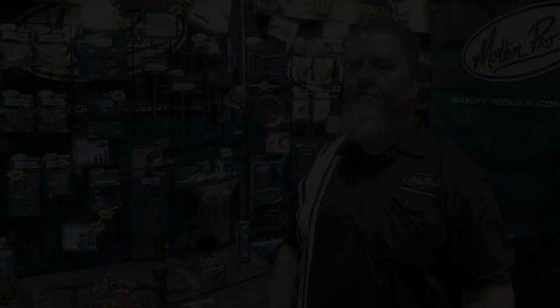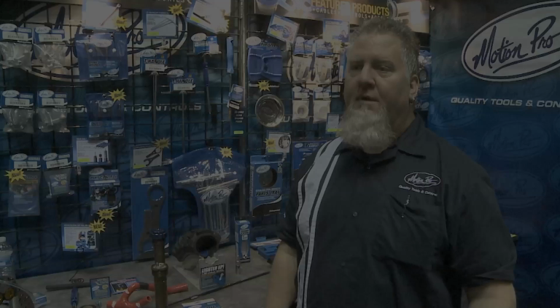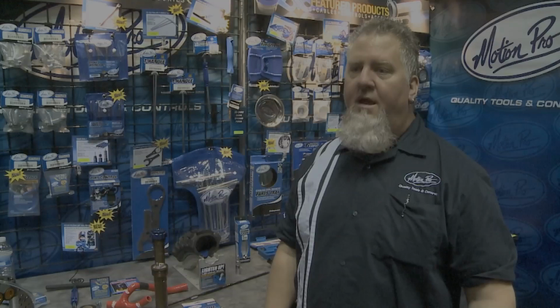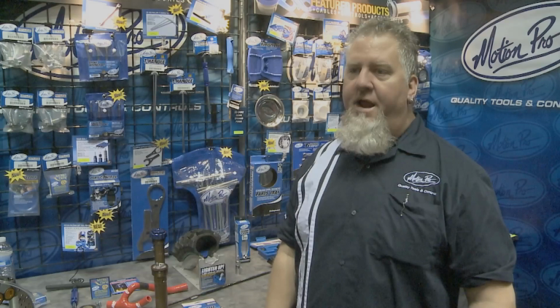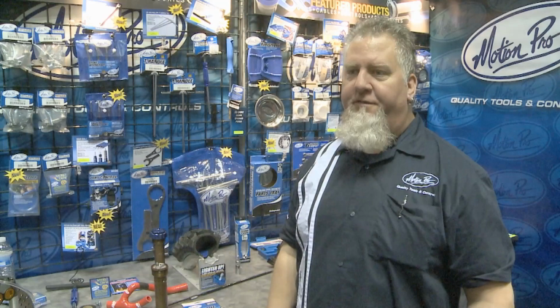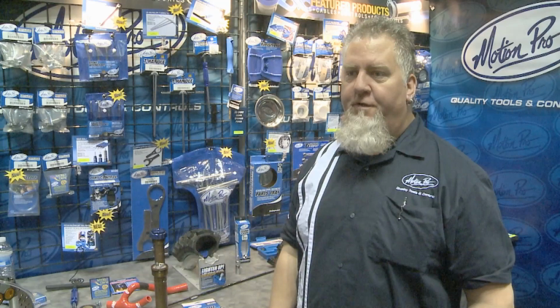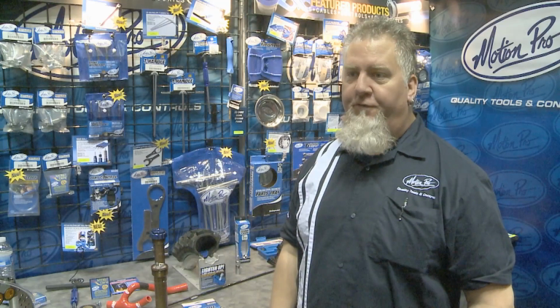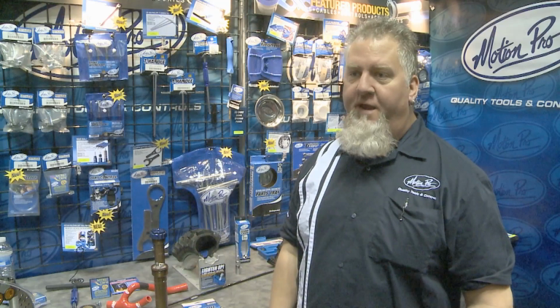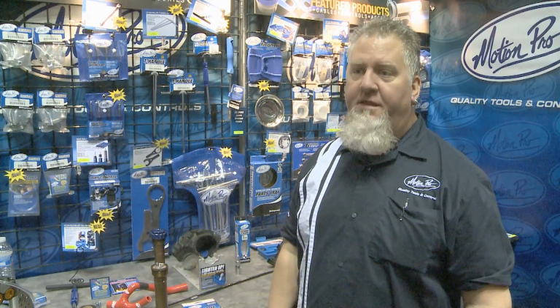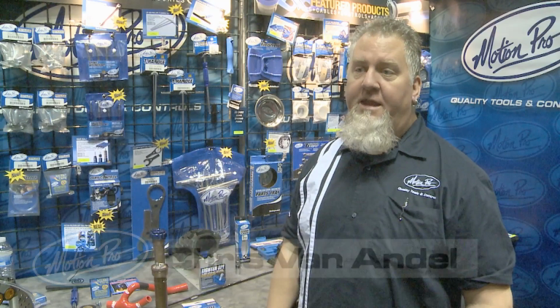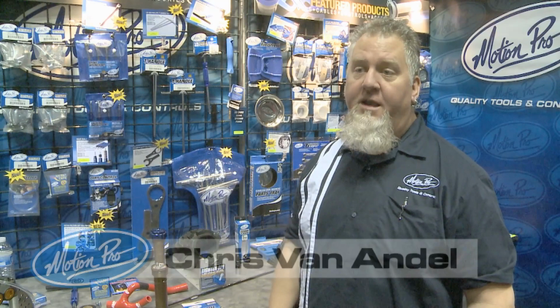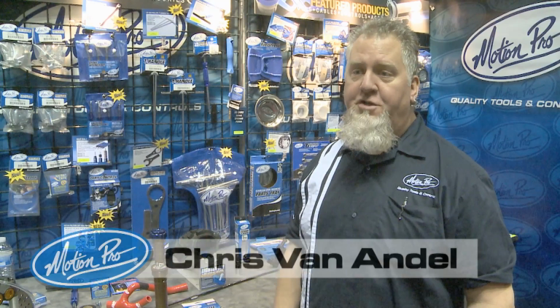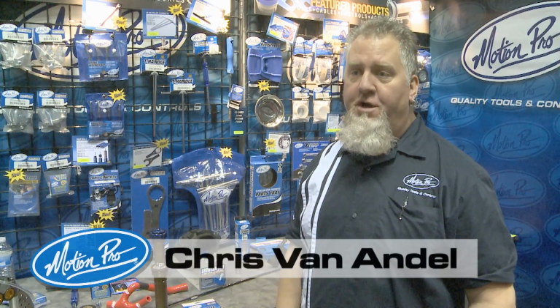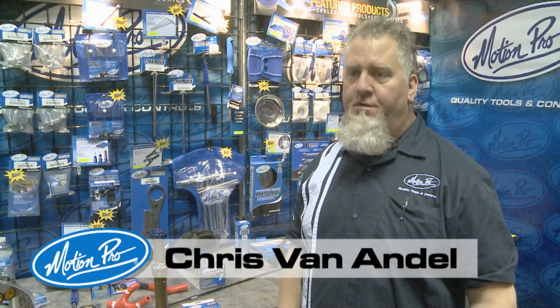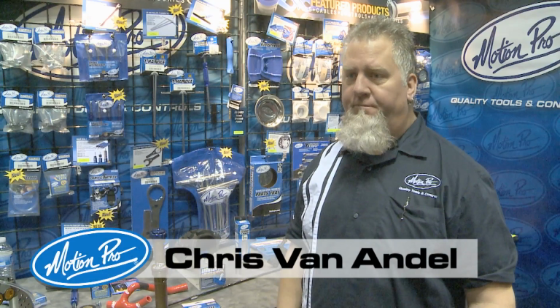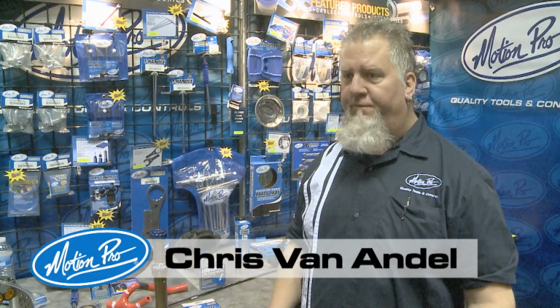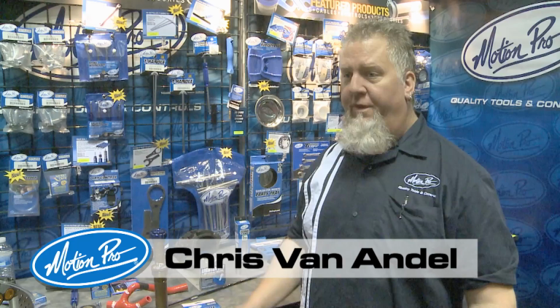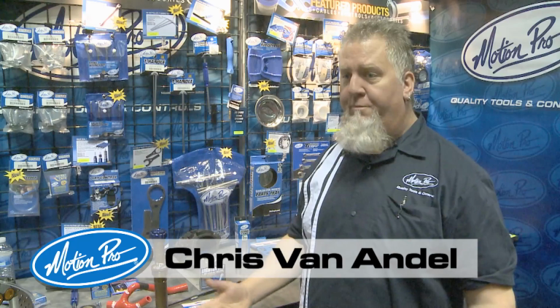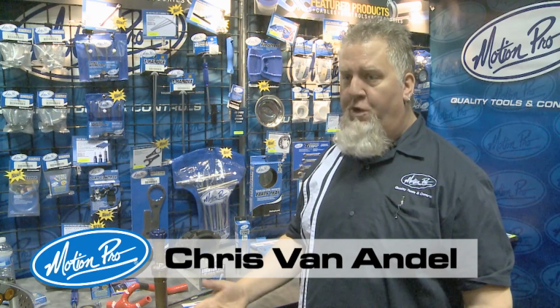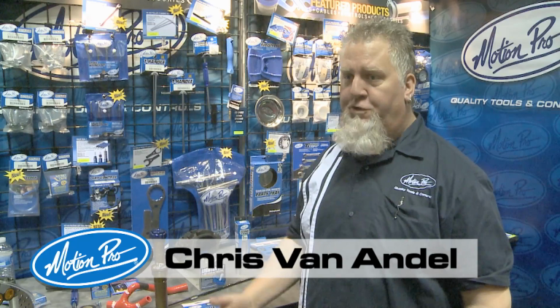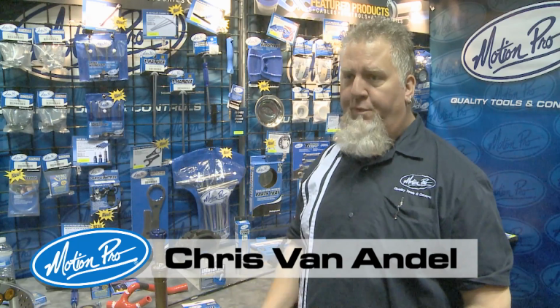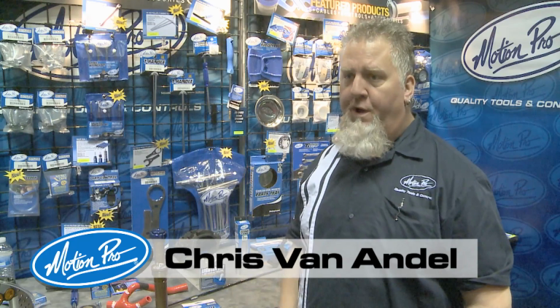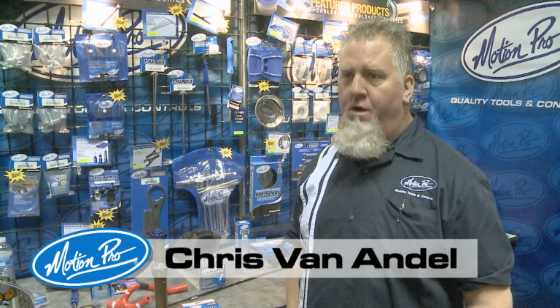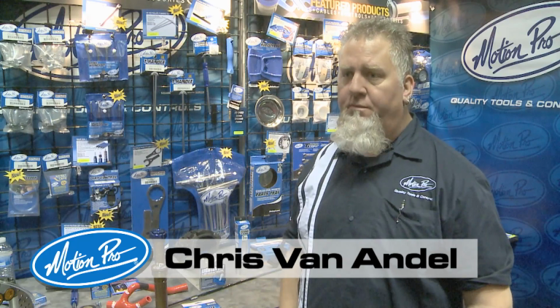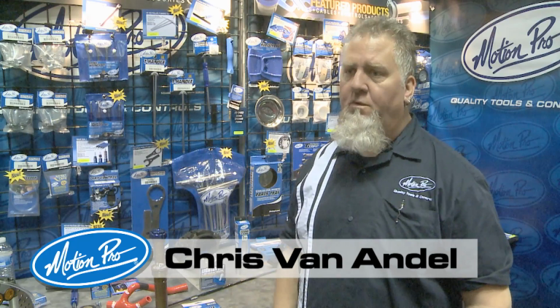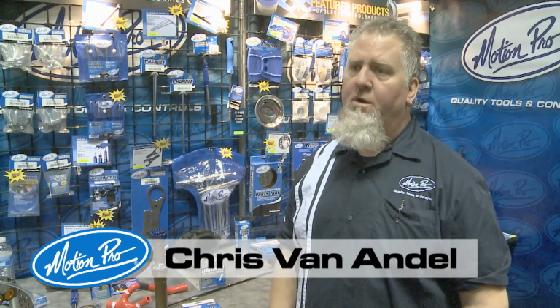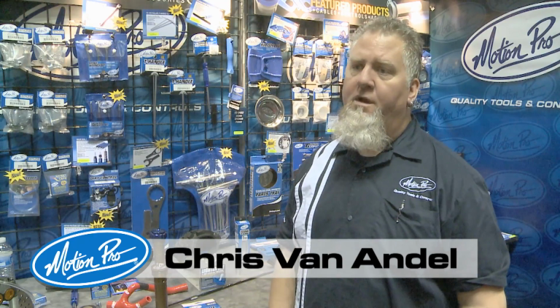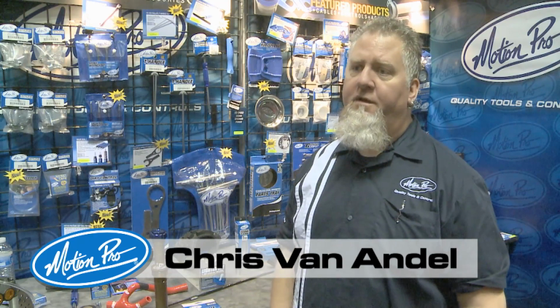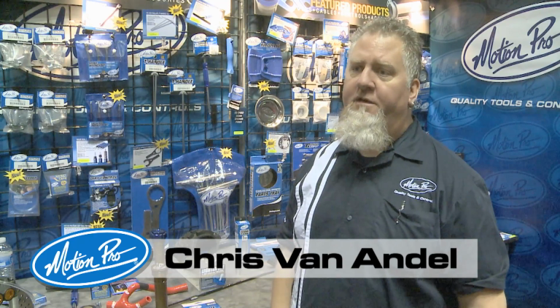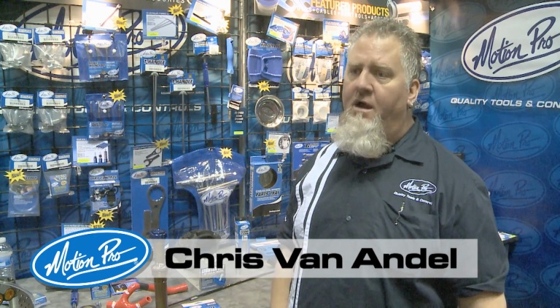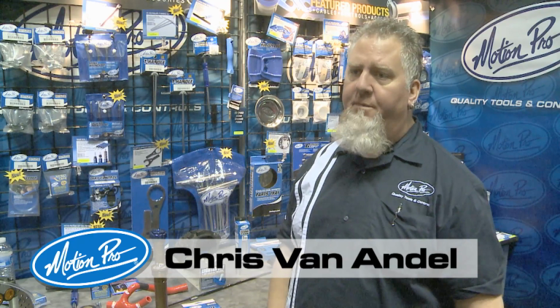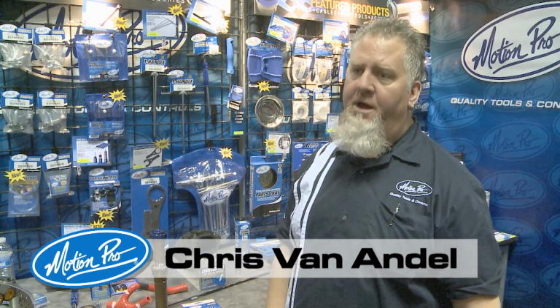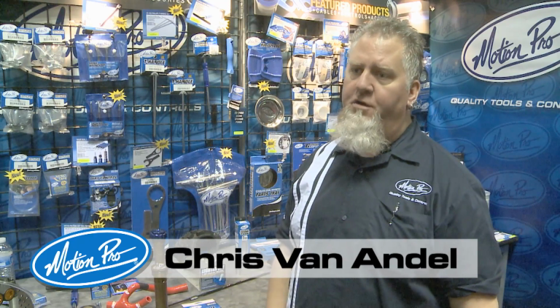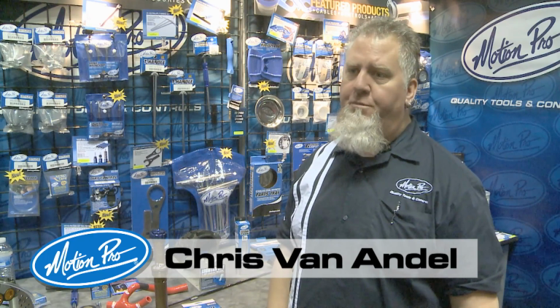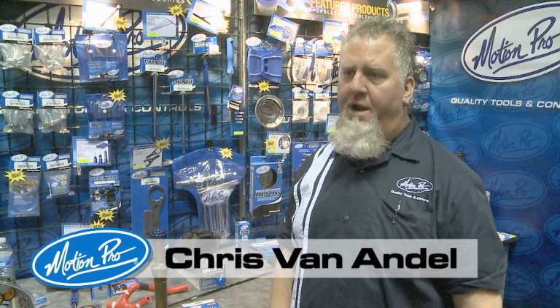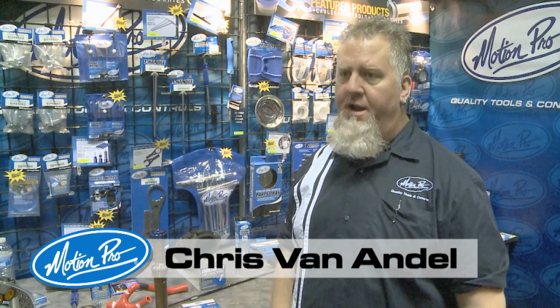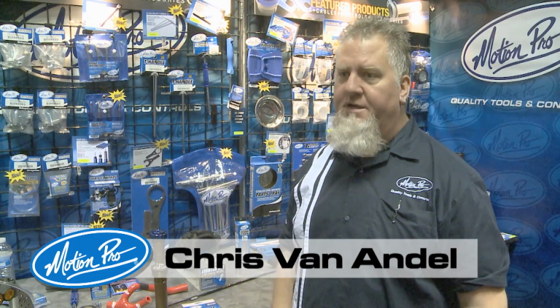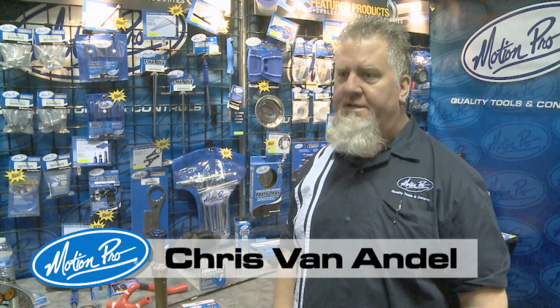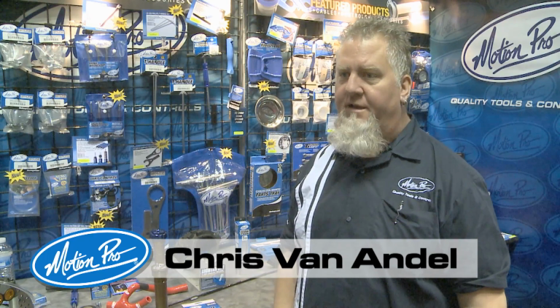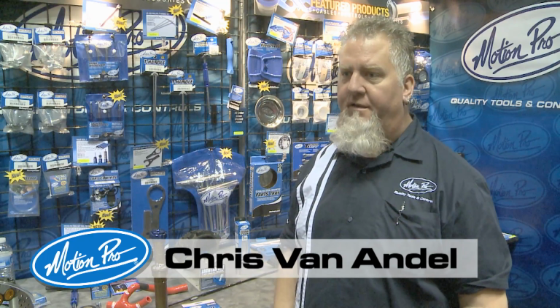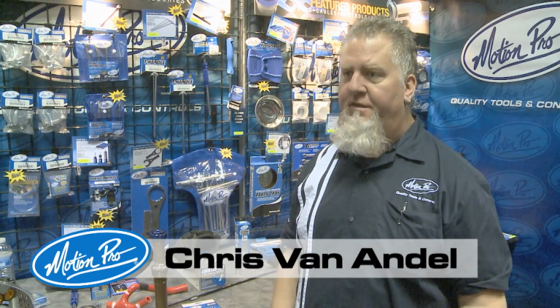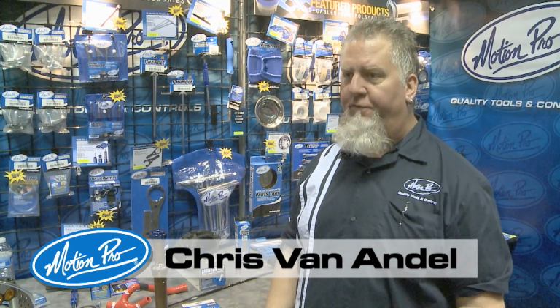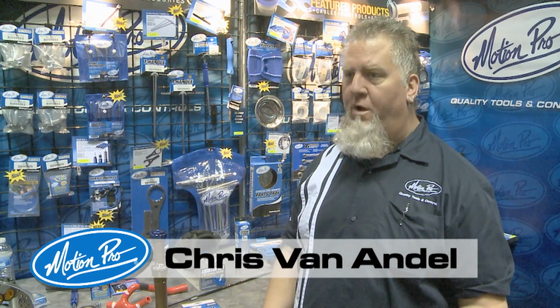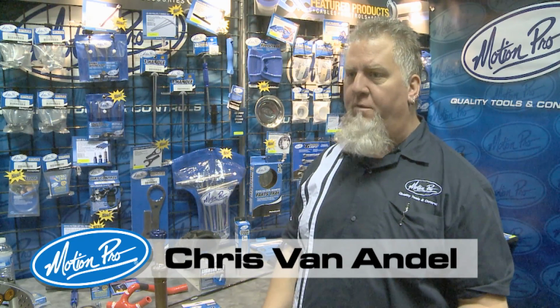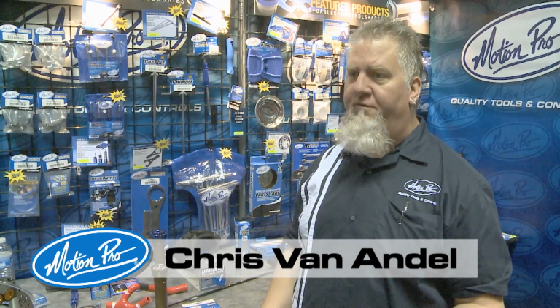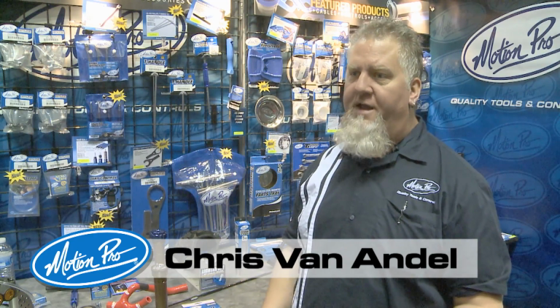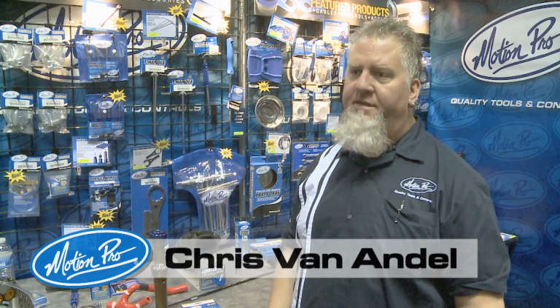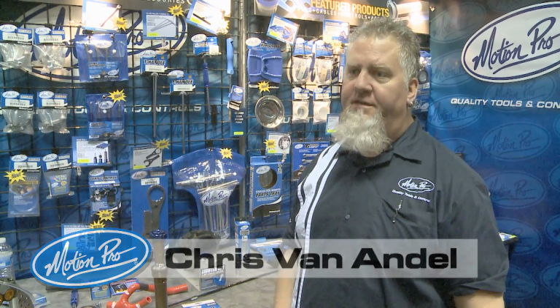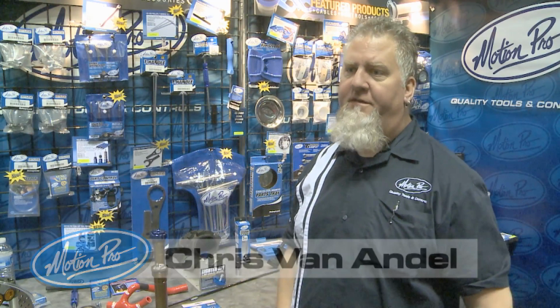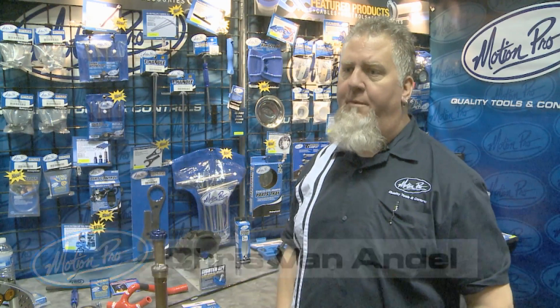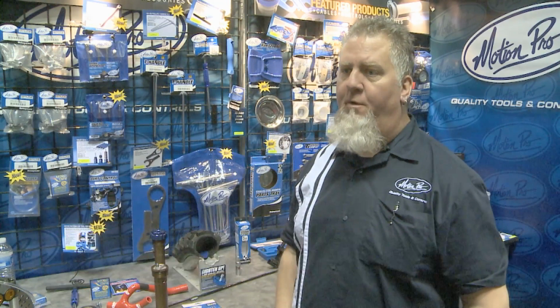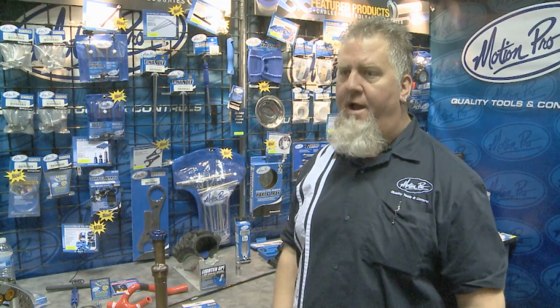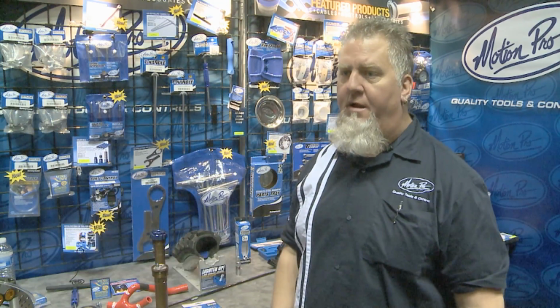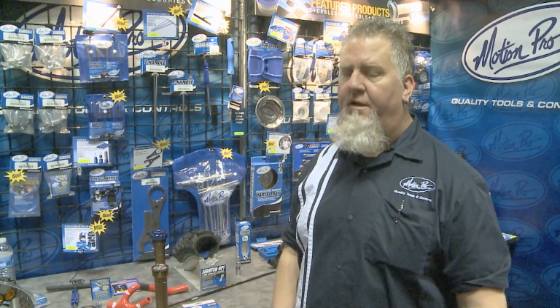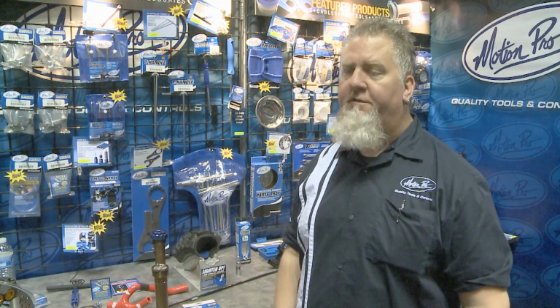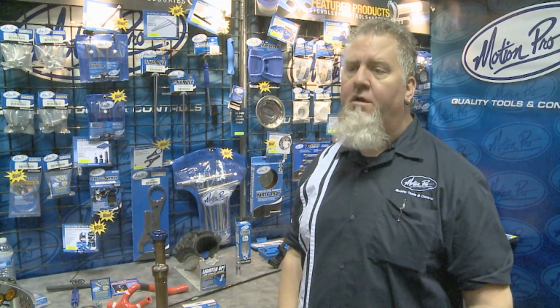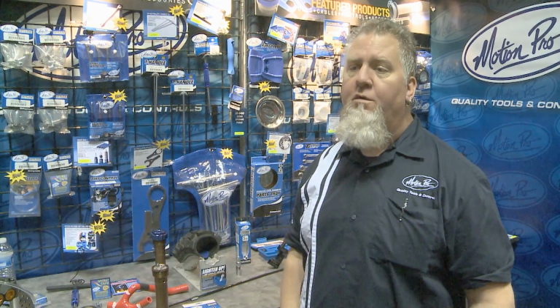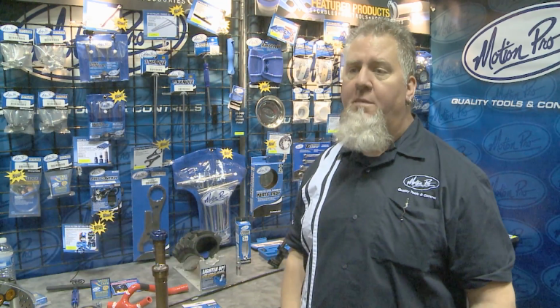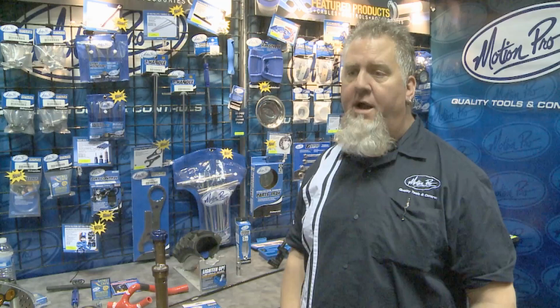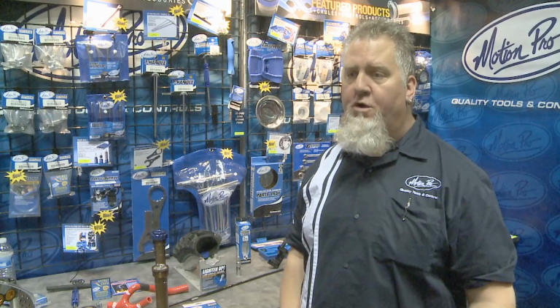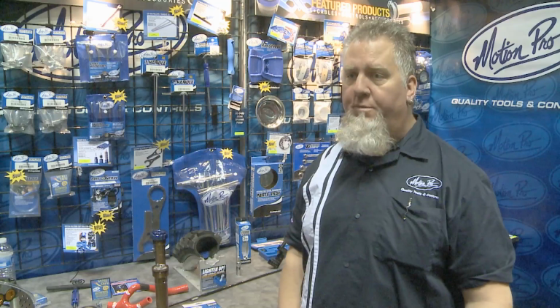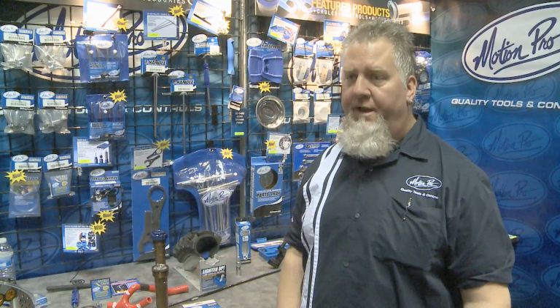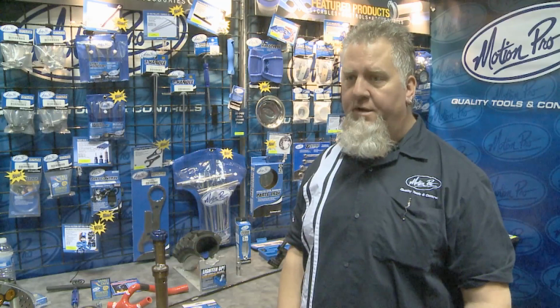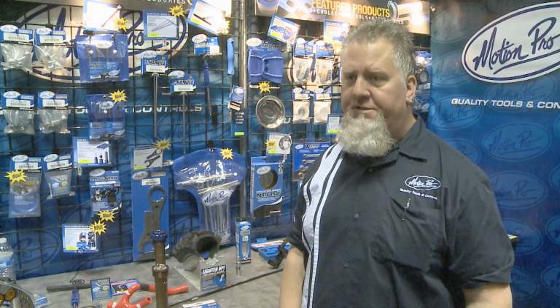Hey, it's Chris Villa at the Indie Show with Motion Pro. We're going to talk about new products, and this one we've got this time around is our new micro bleeders.